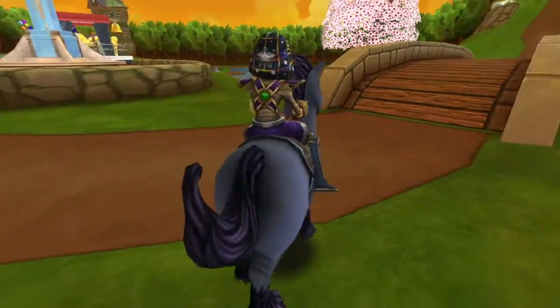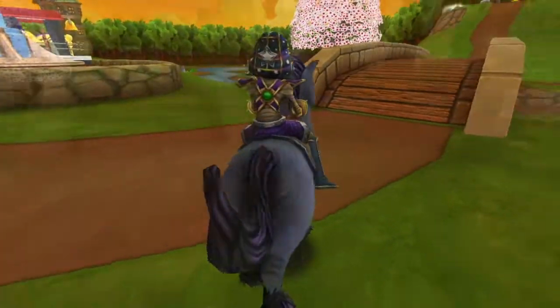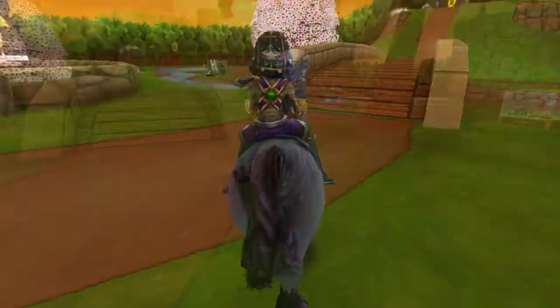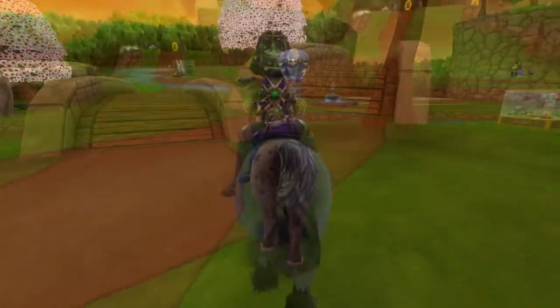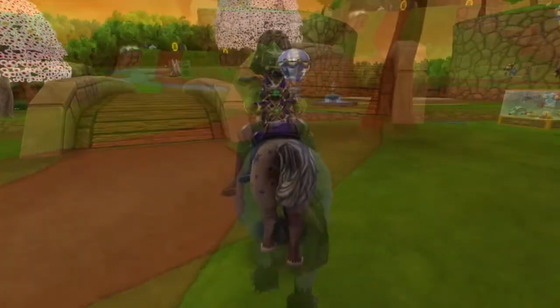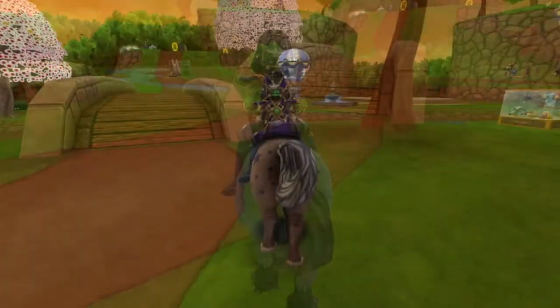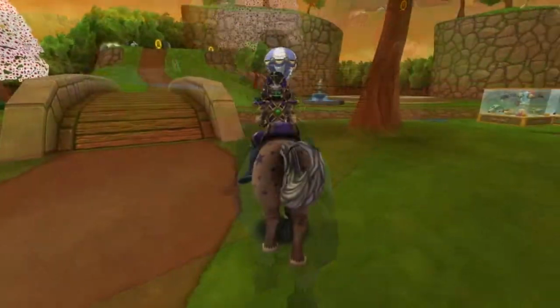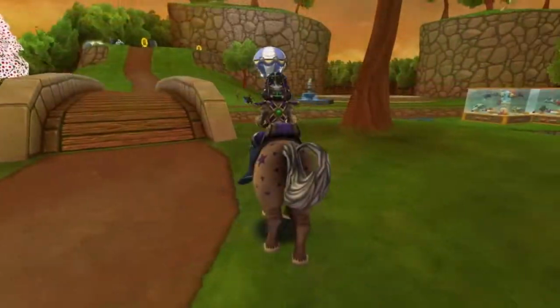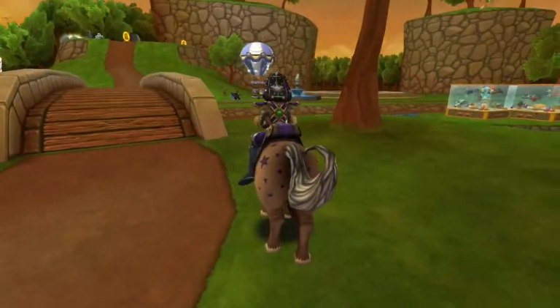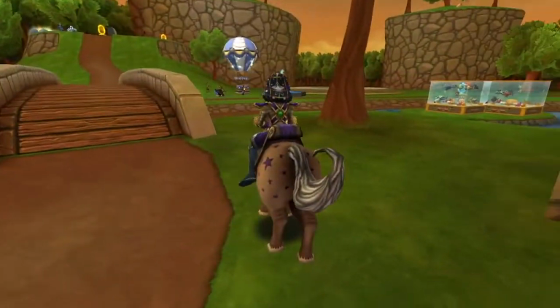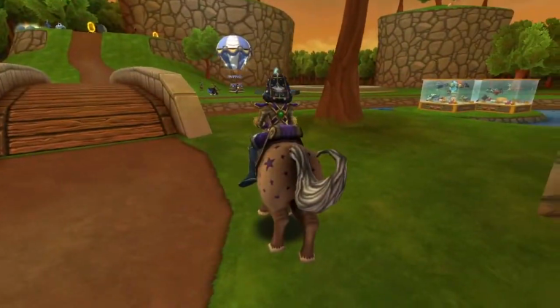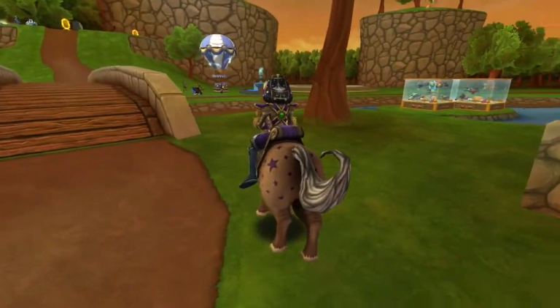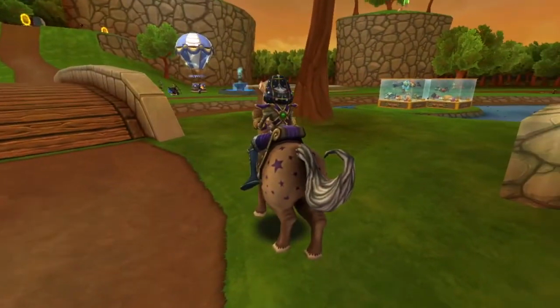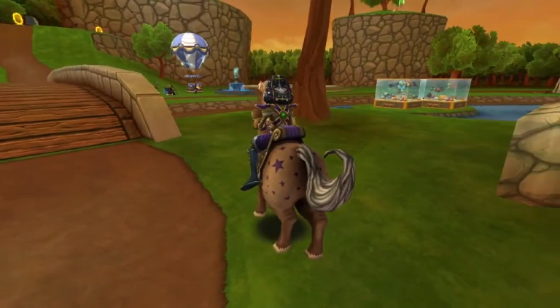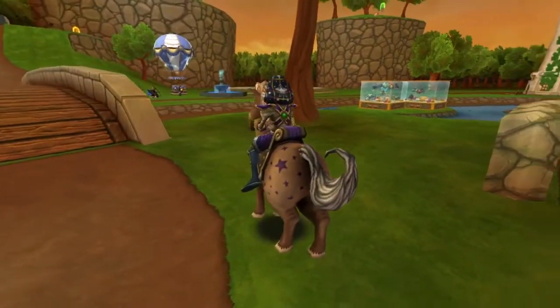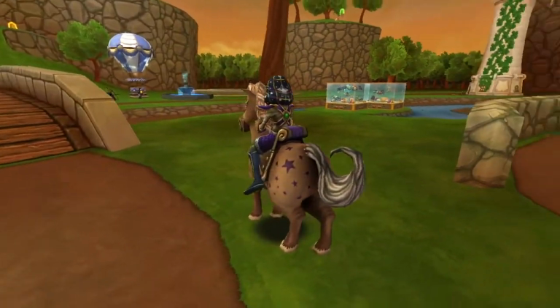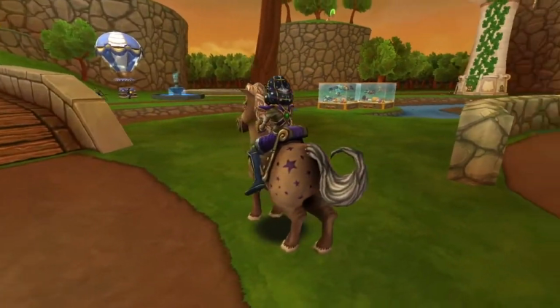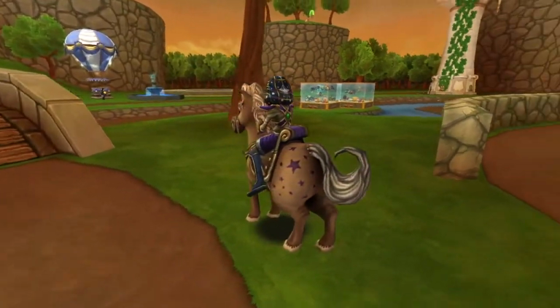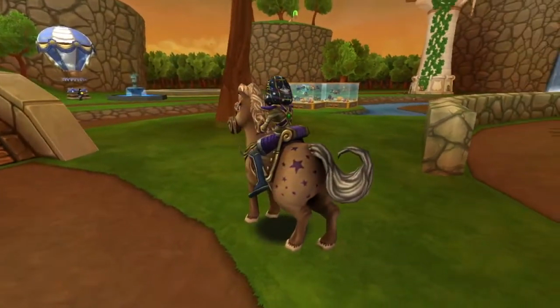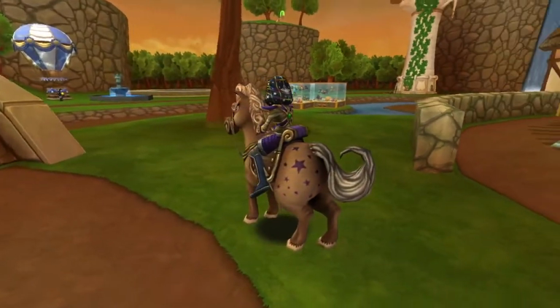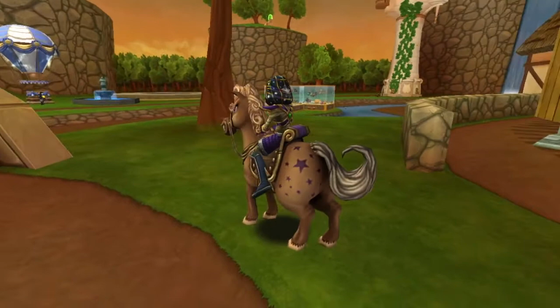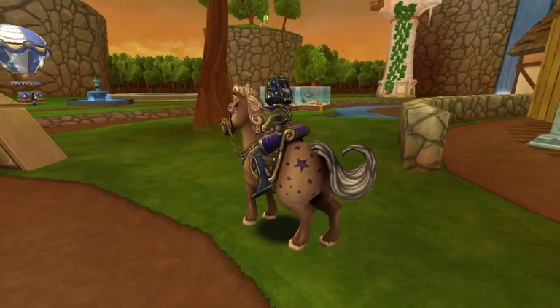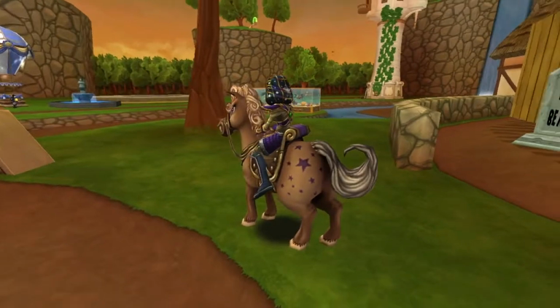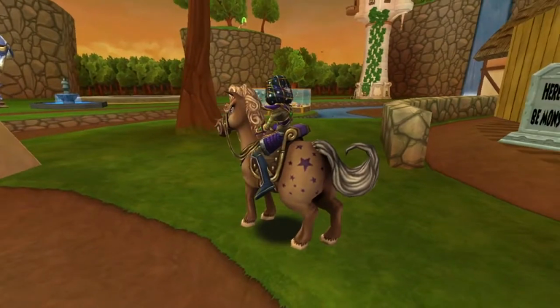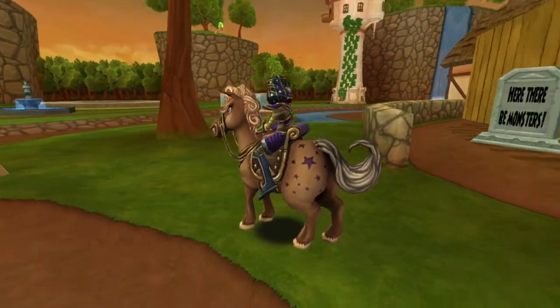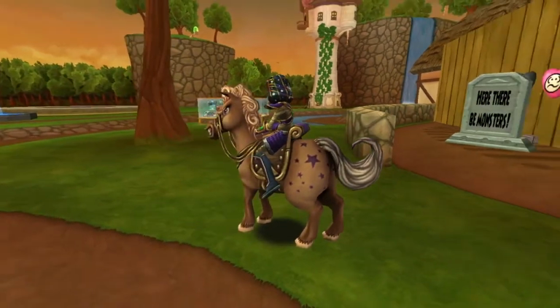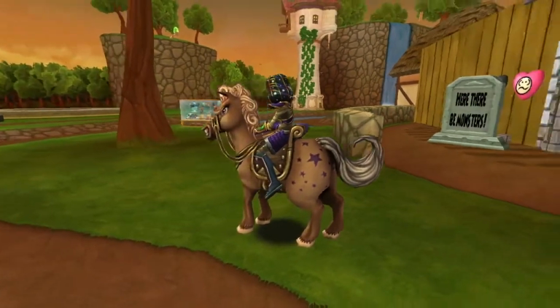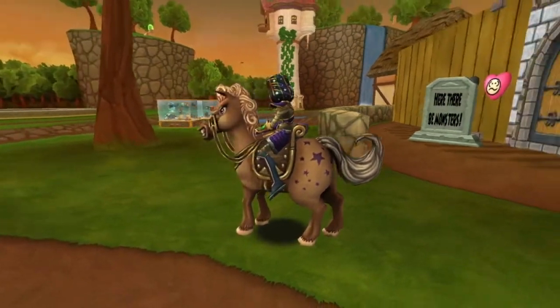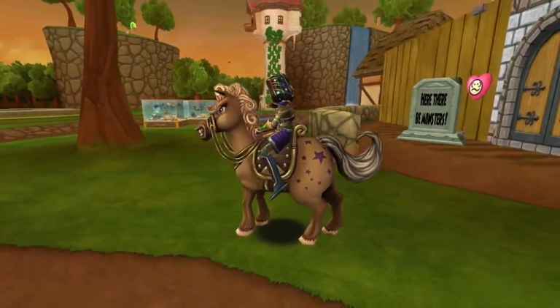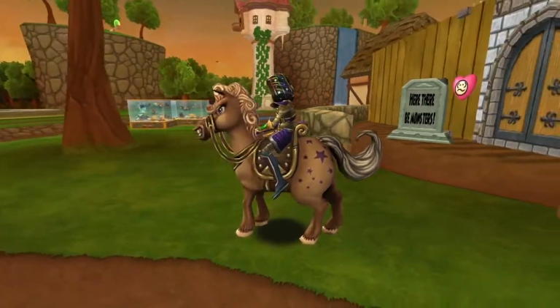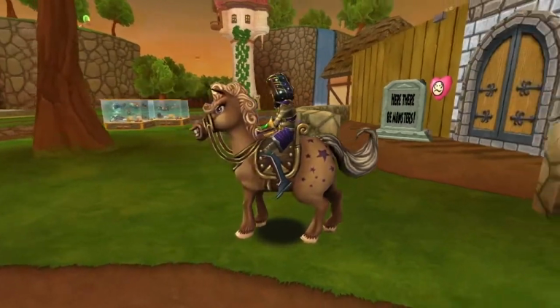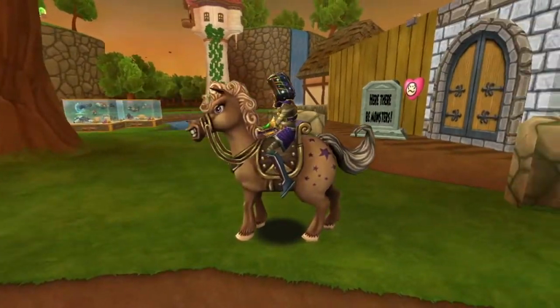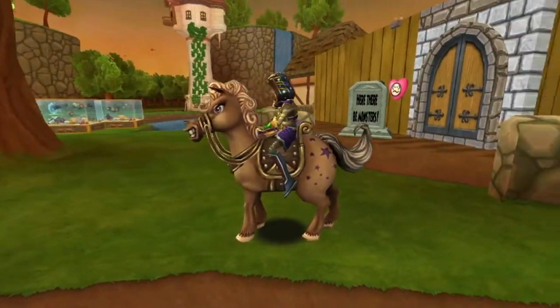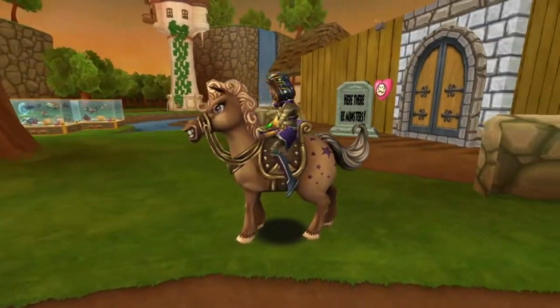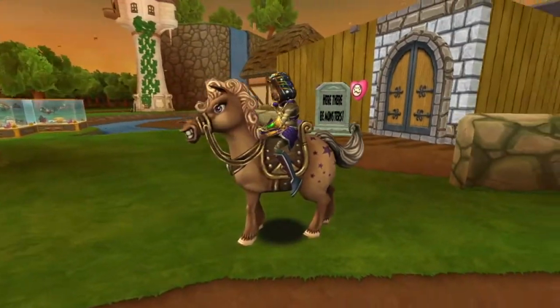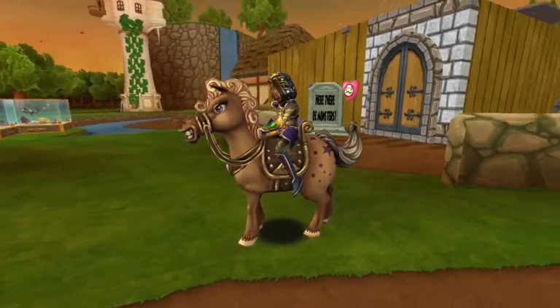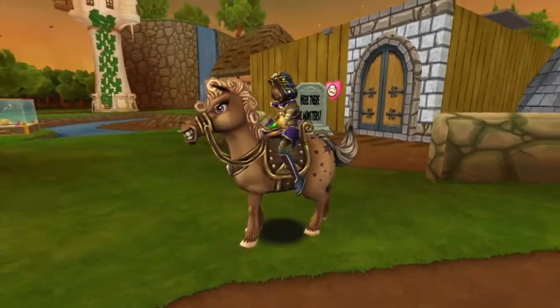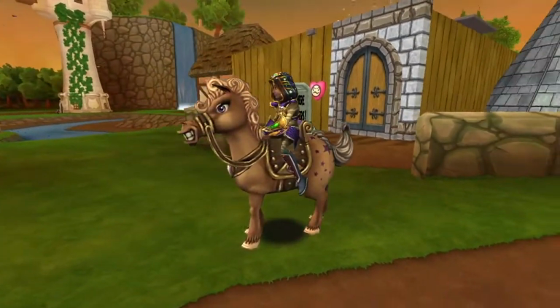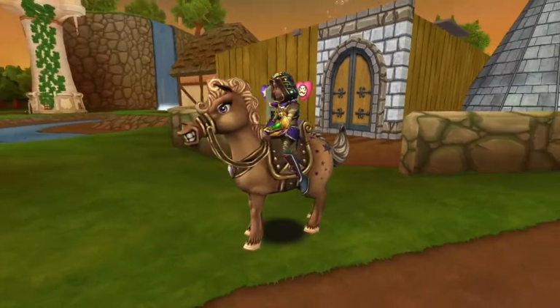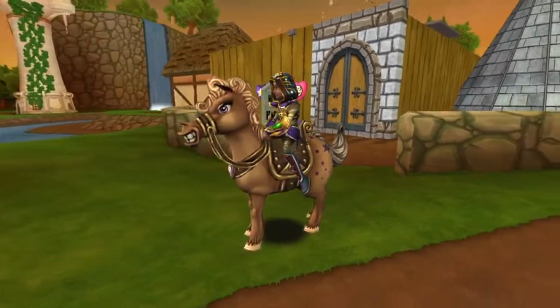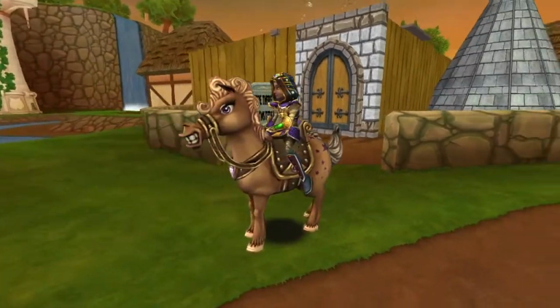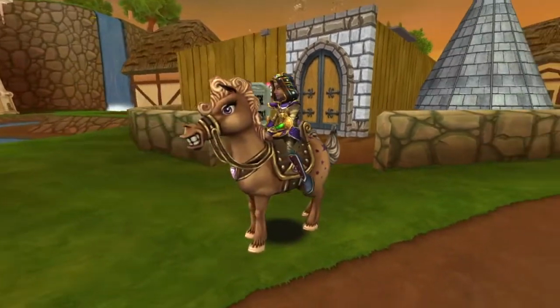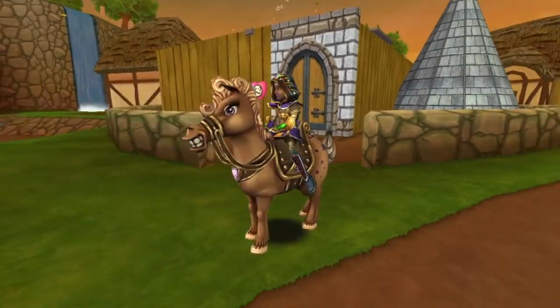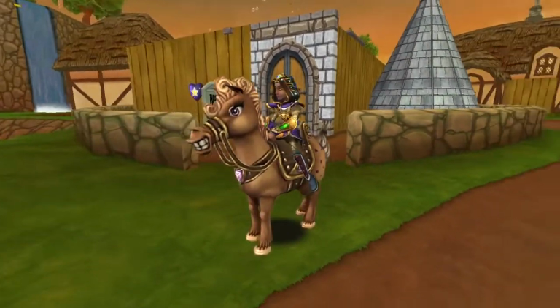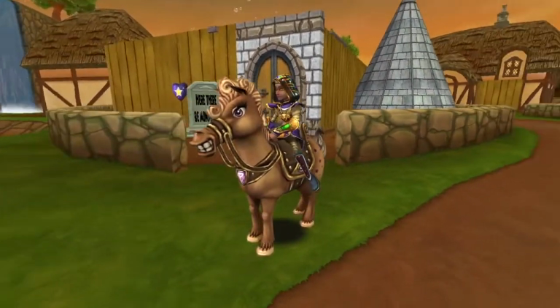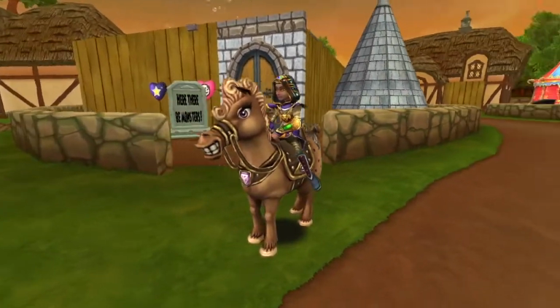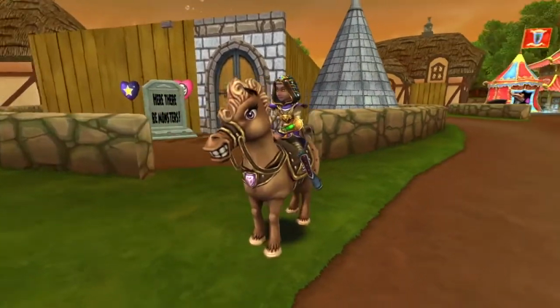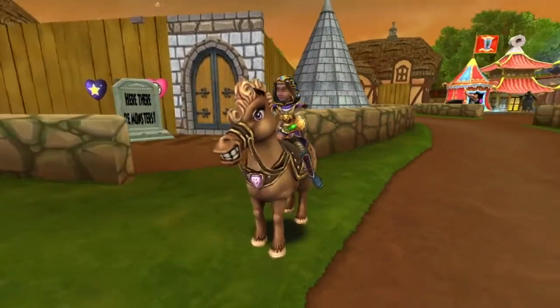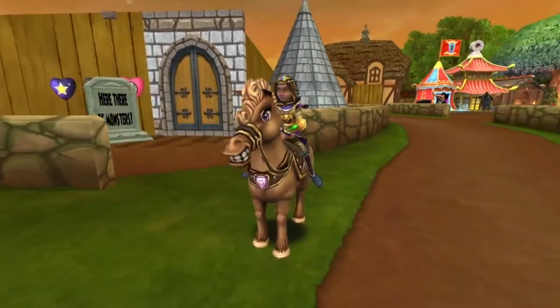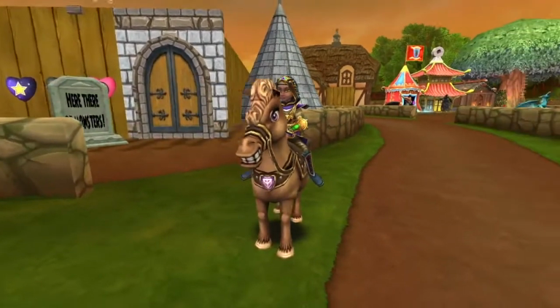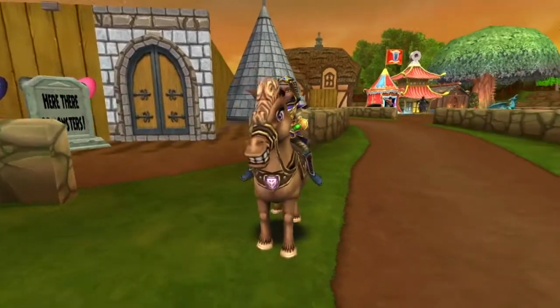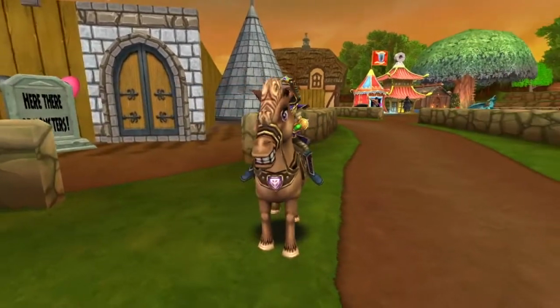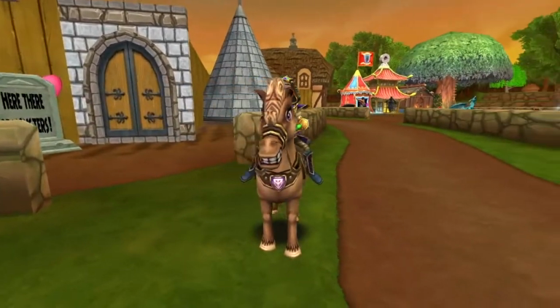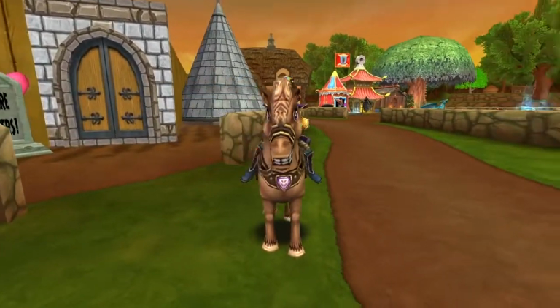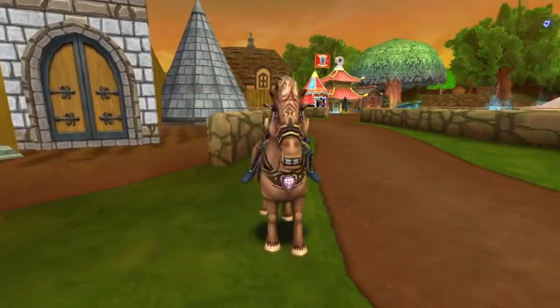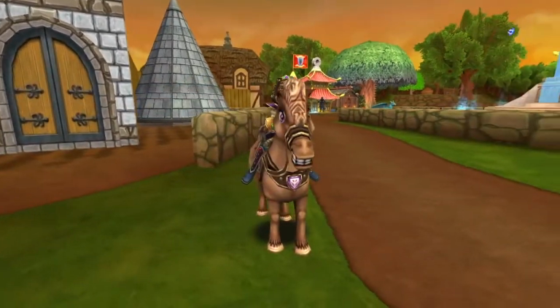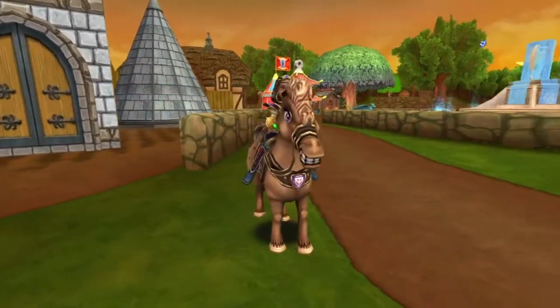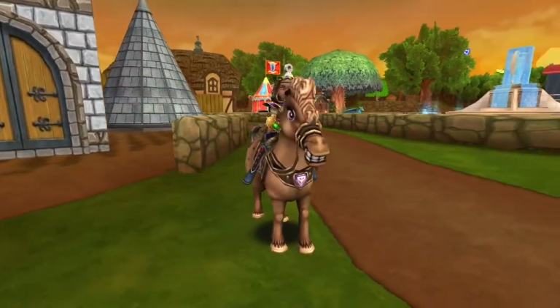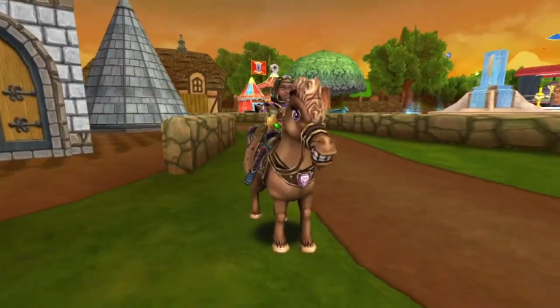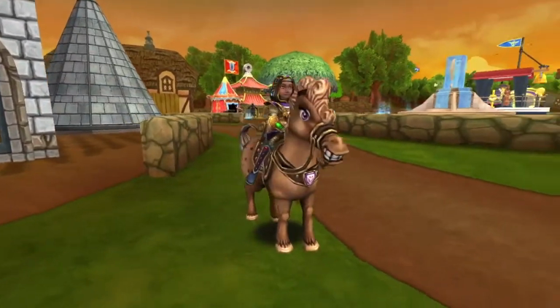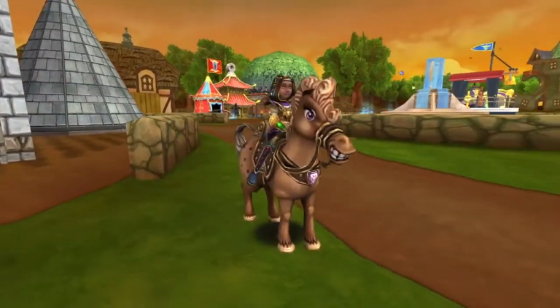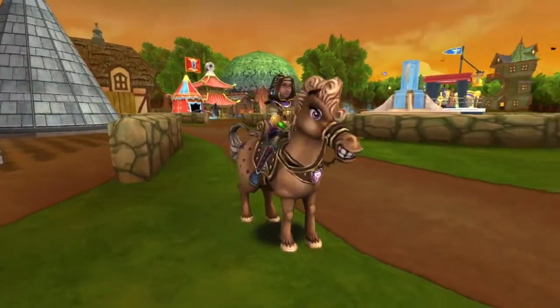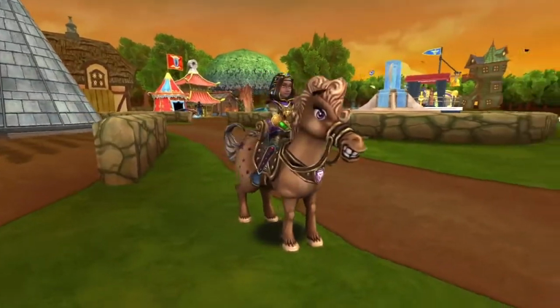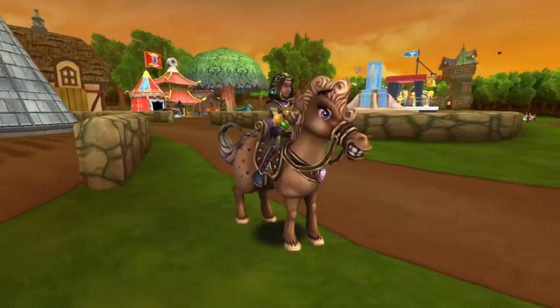The Starlight Pony is available from Zeke in Crockotopia and also available as drops from various Wizard City bosses.